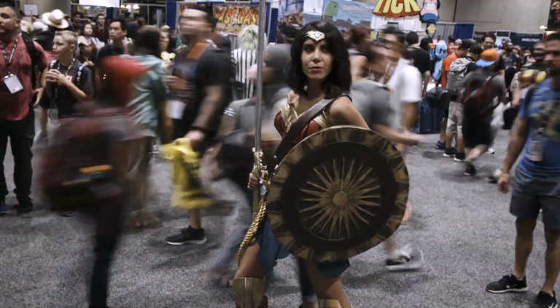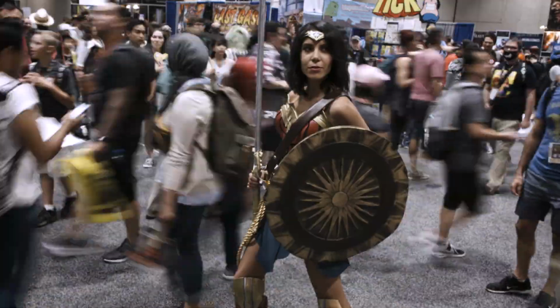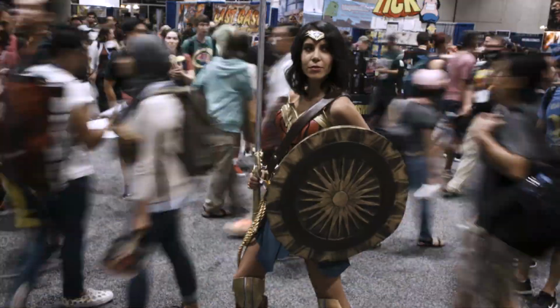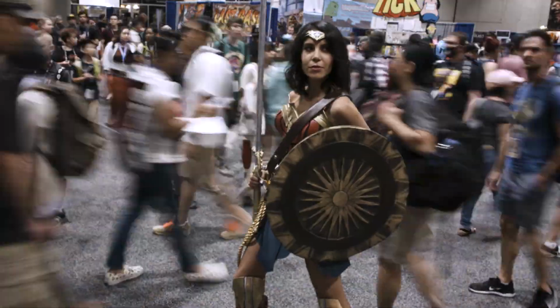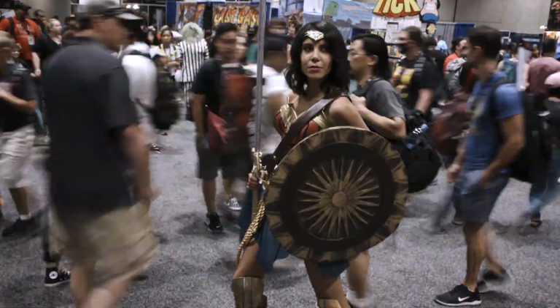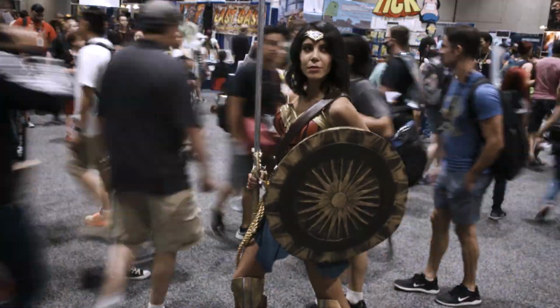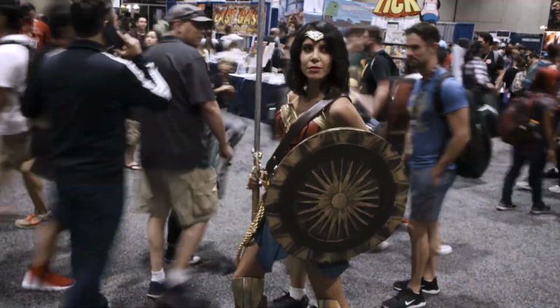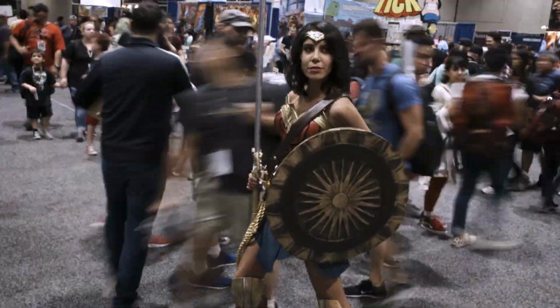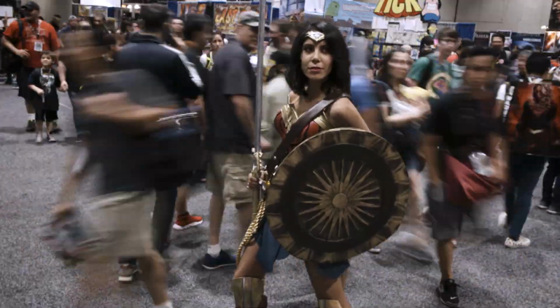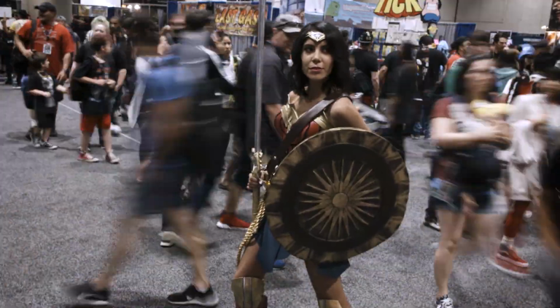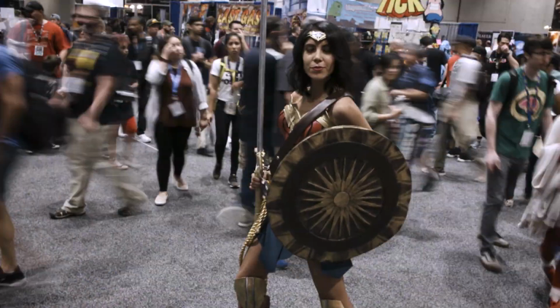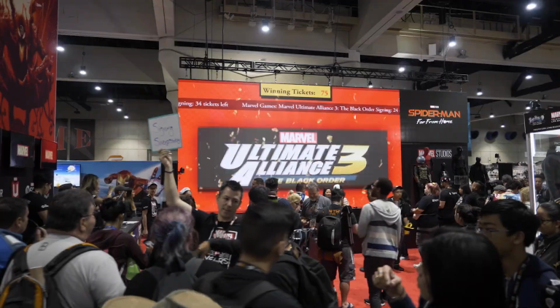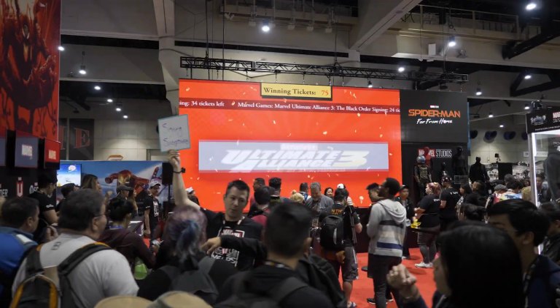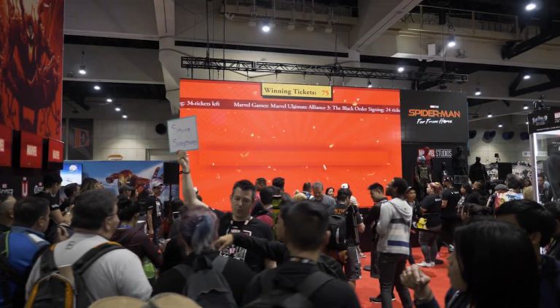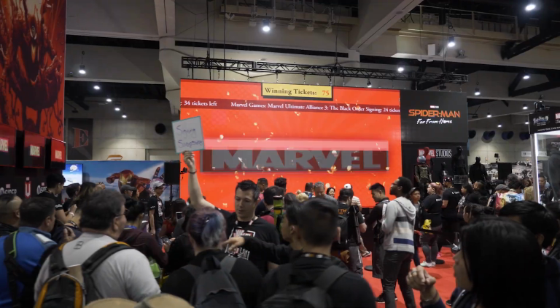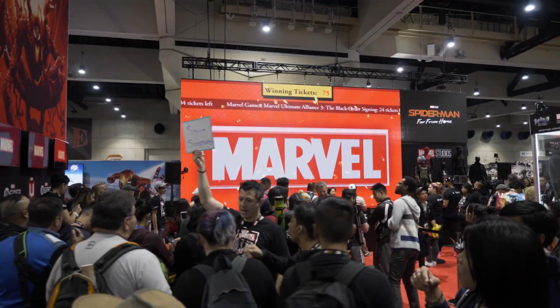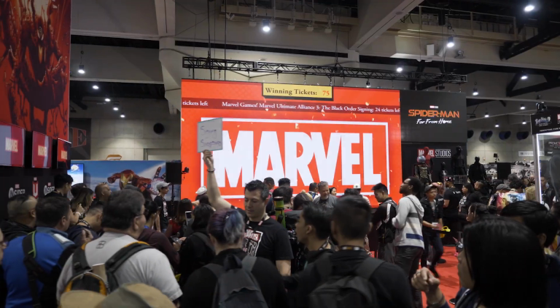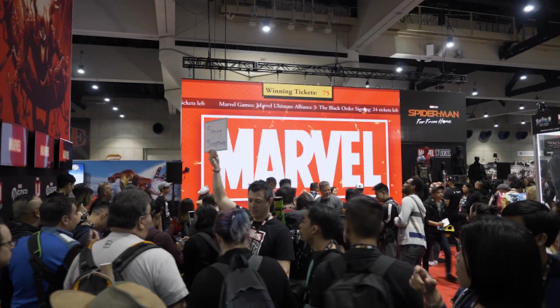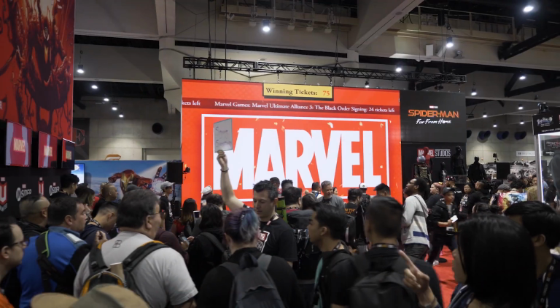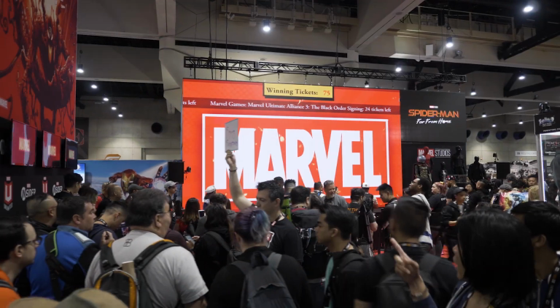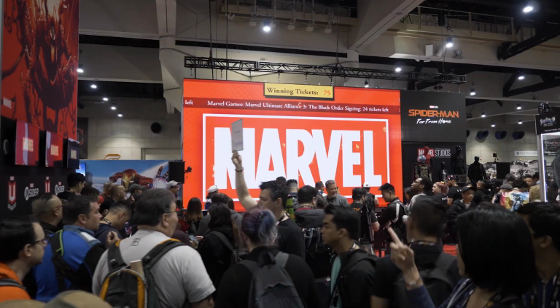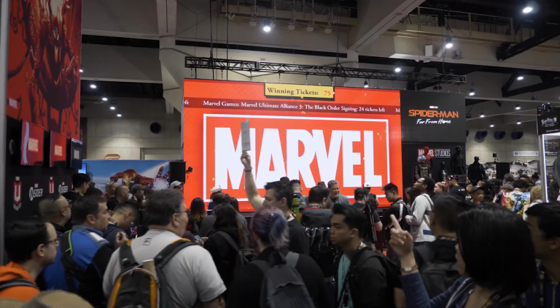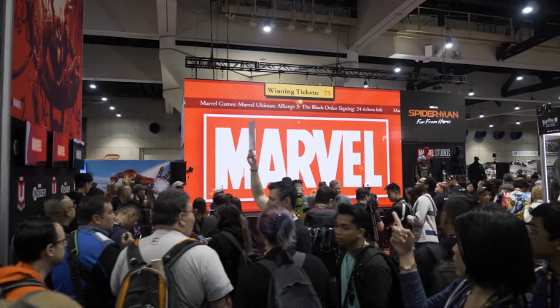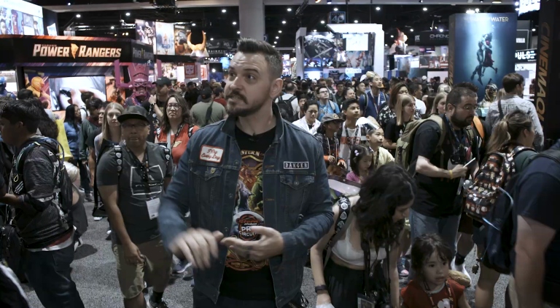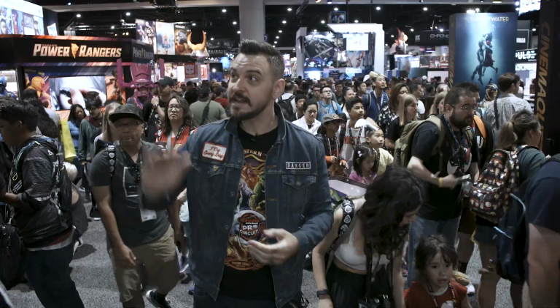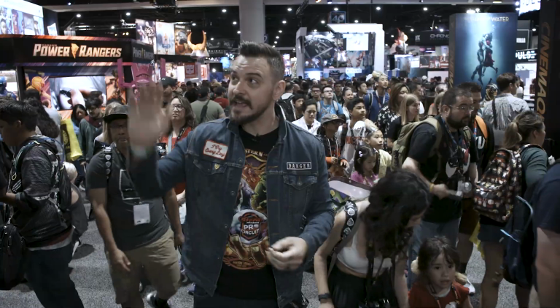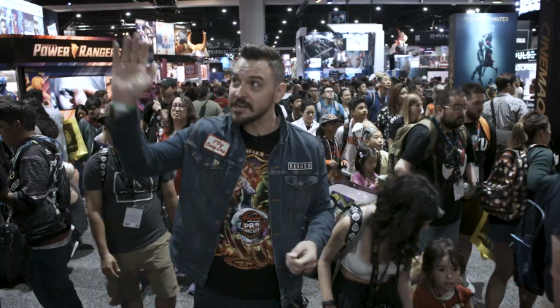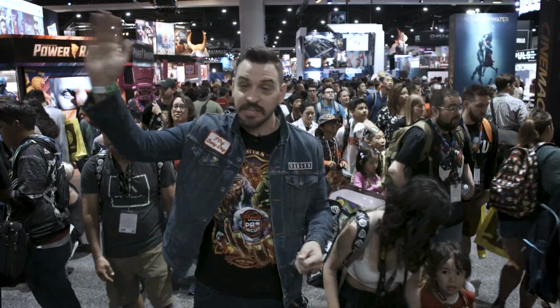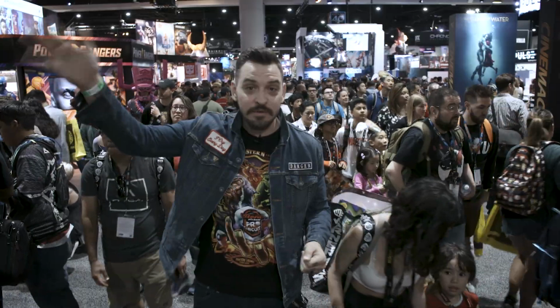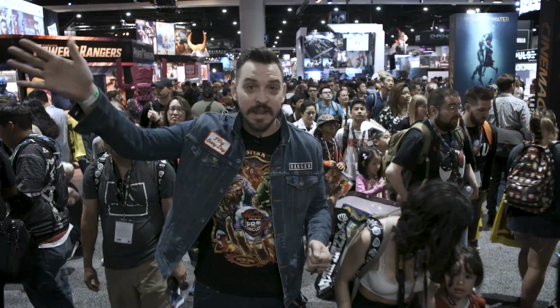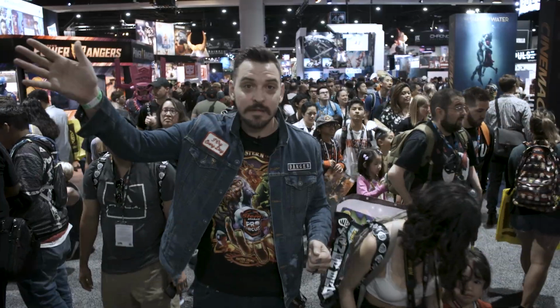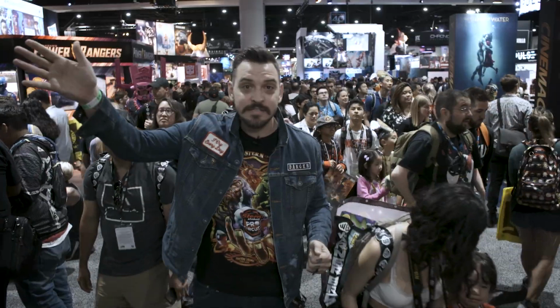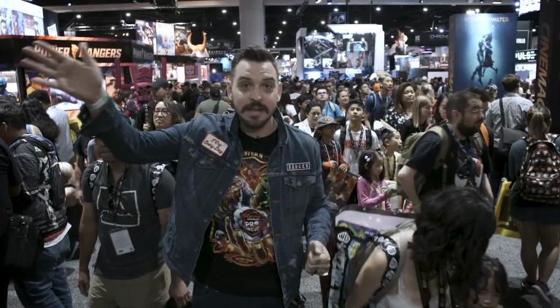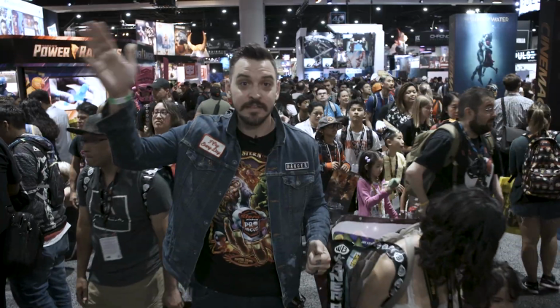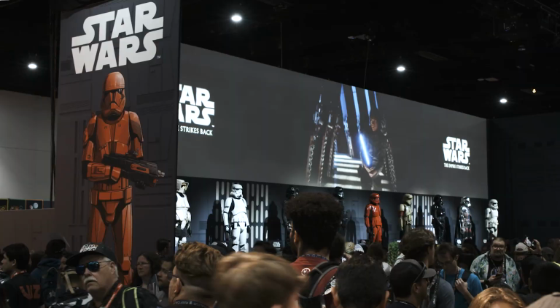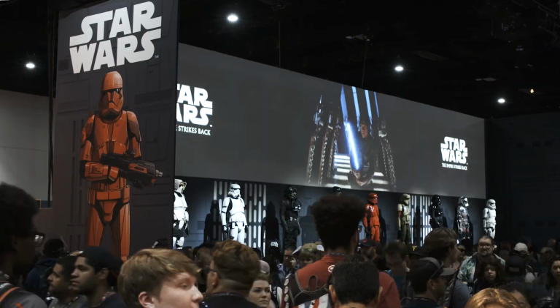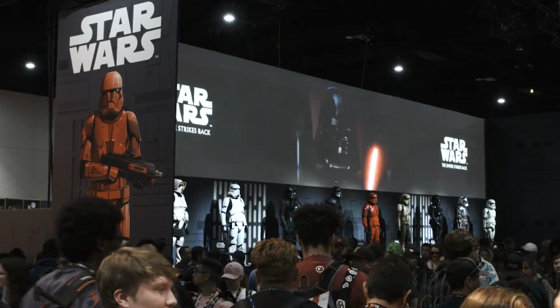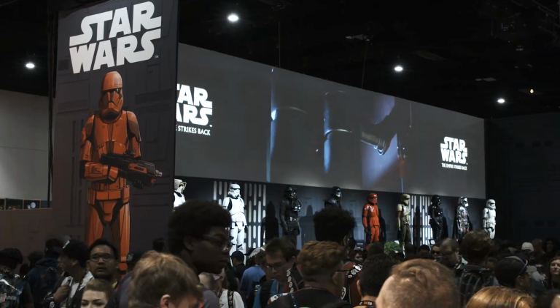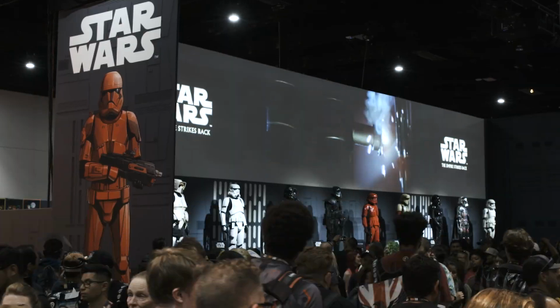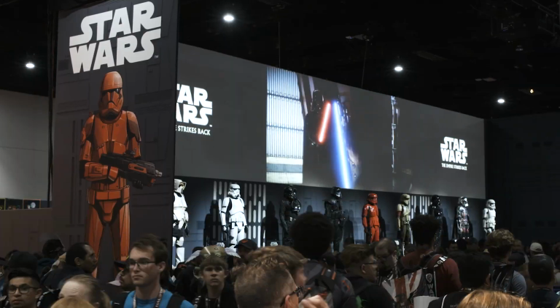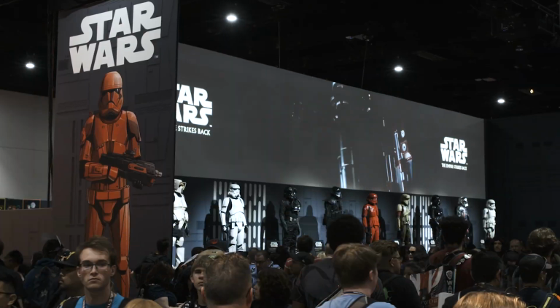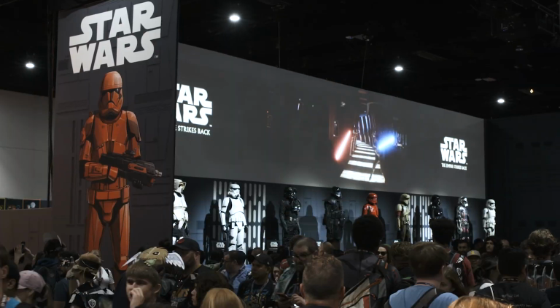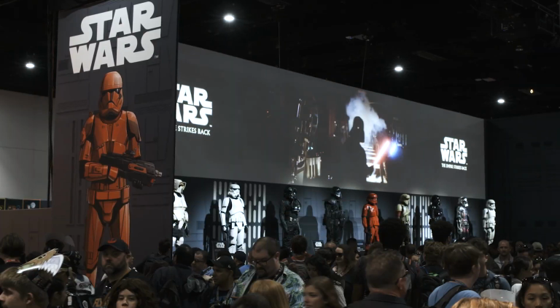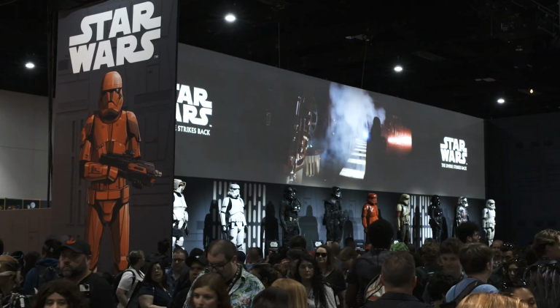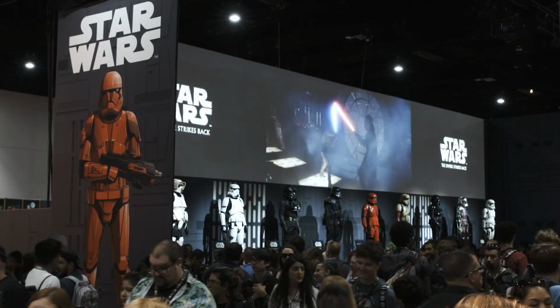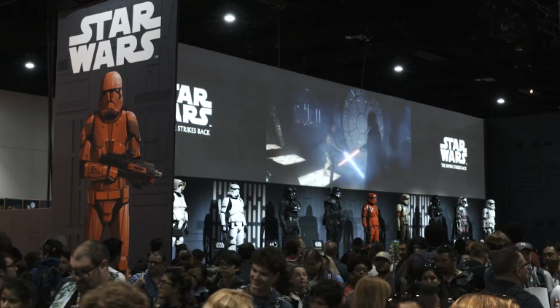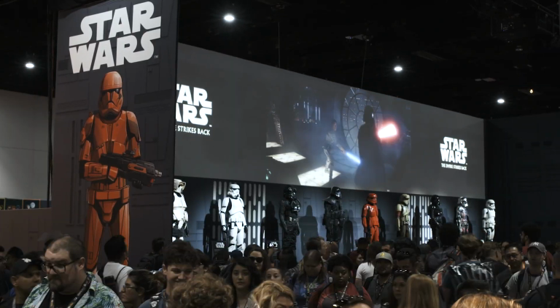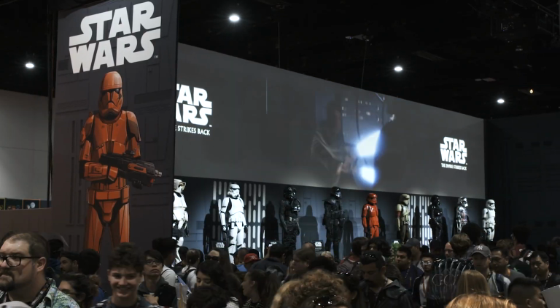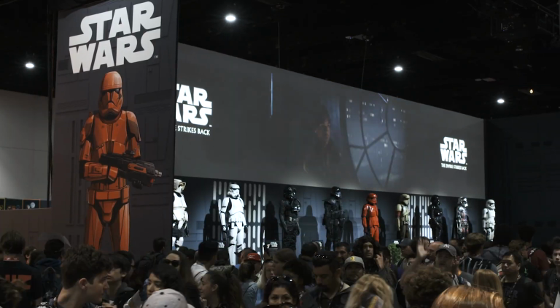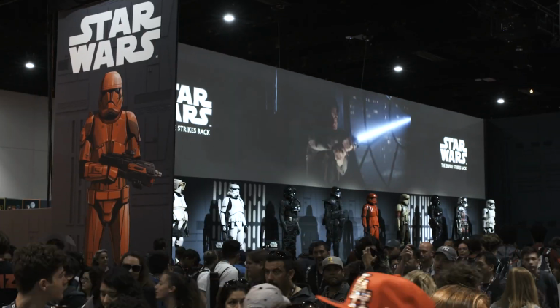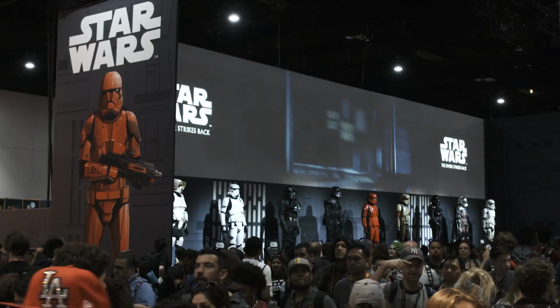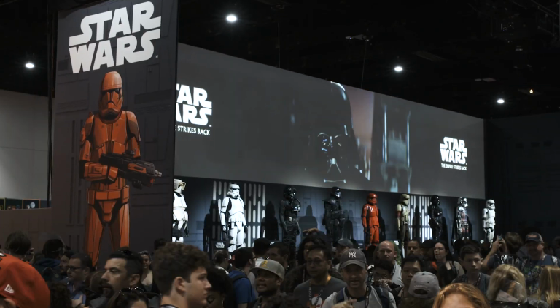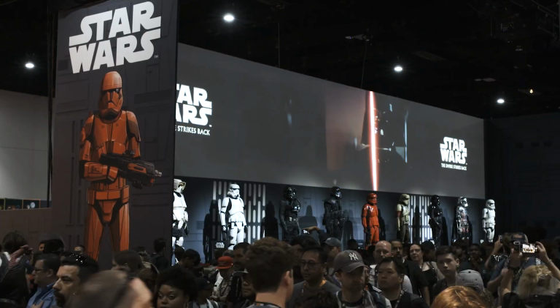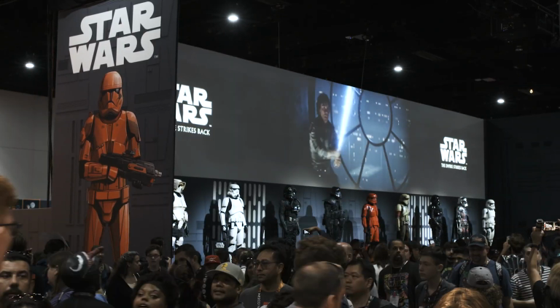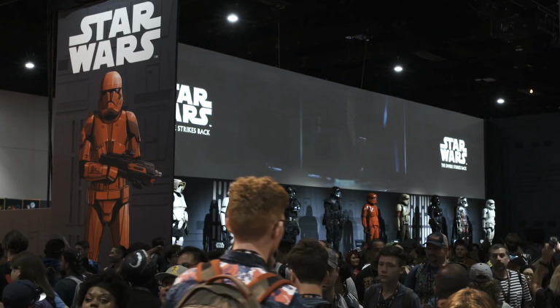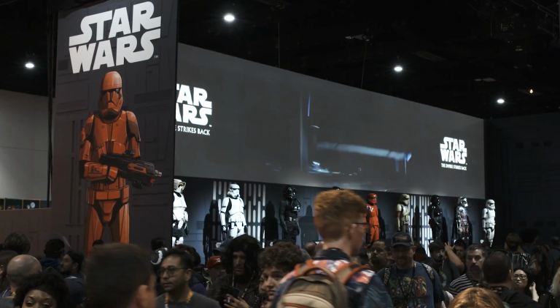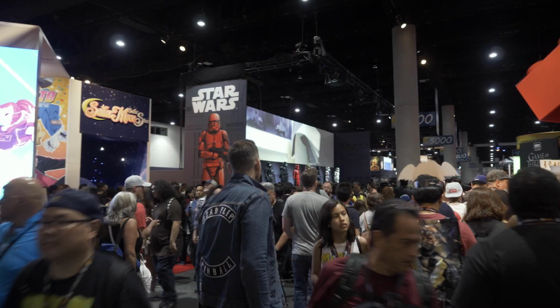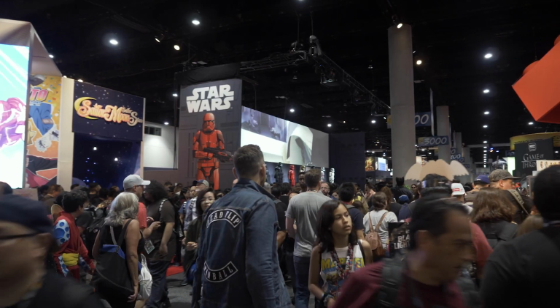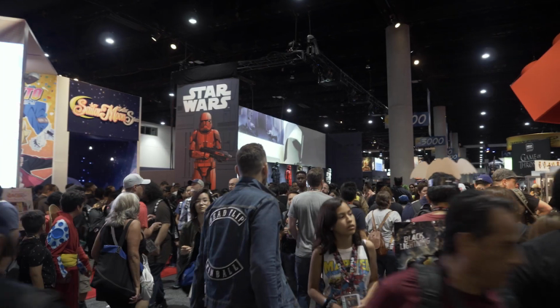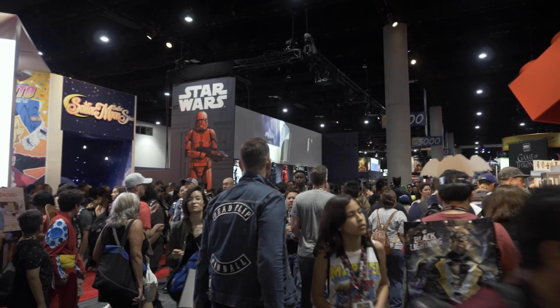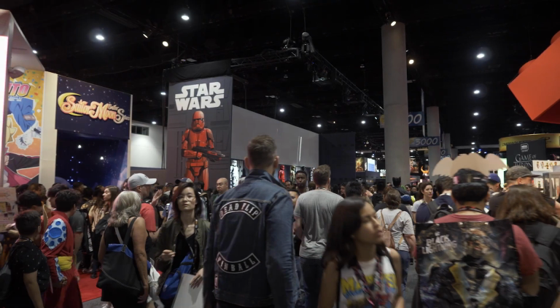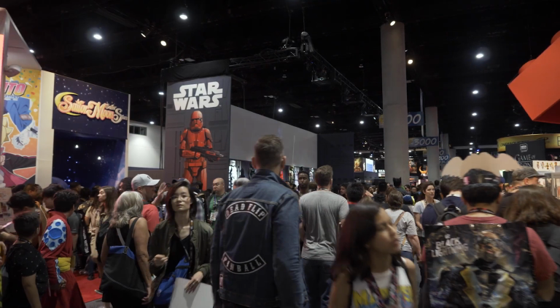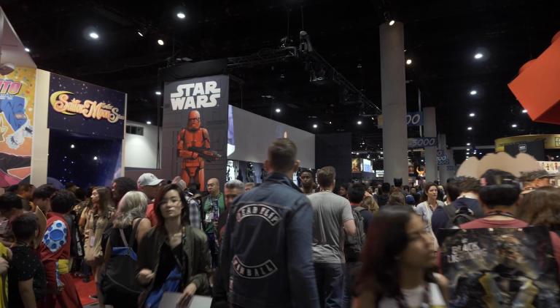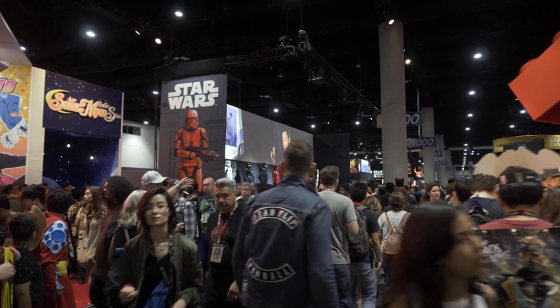Cosplayers, just people buying random stuff. We're standing actually right outside of the Star Wars booth where we have three machines set up. I say we go check it out.